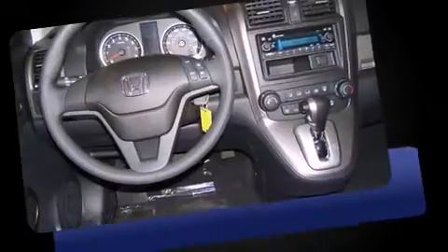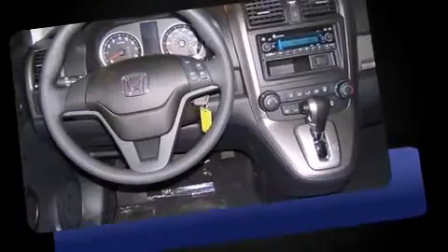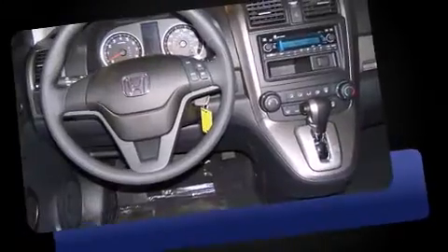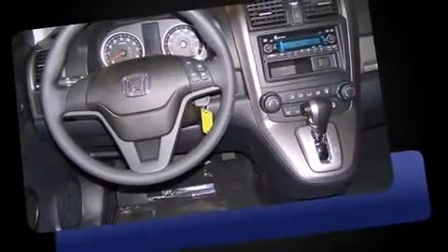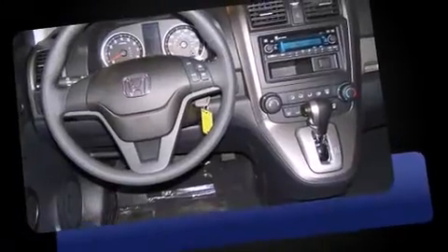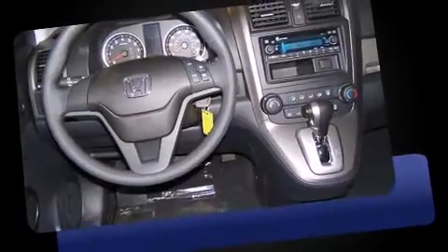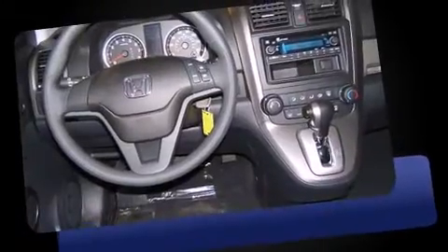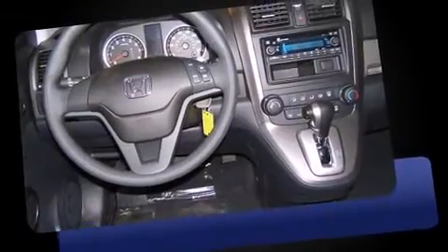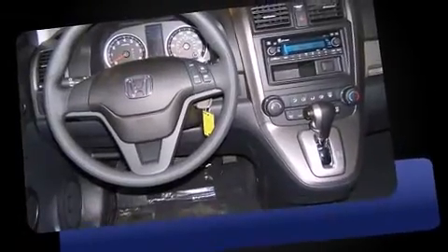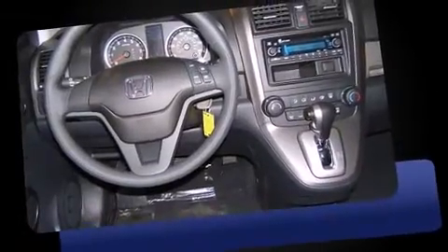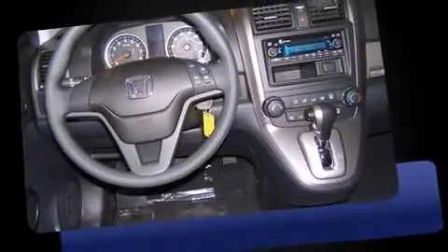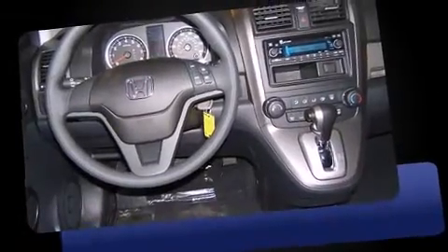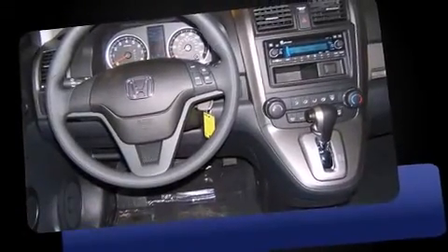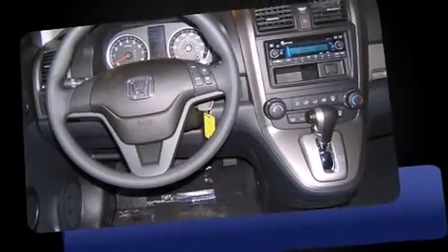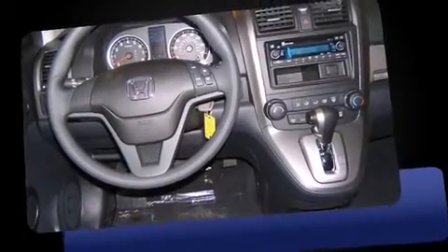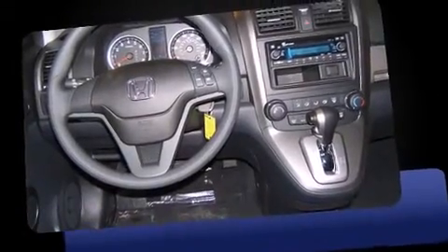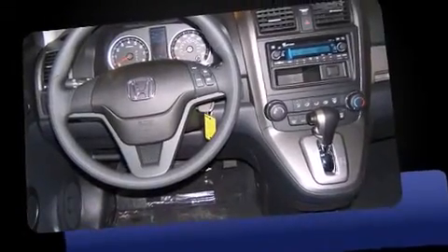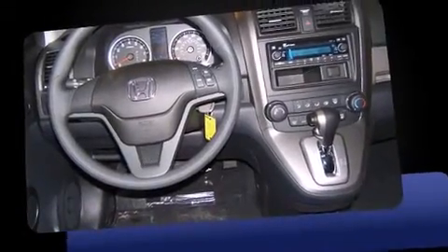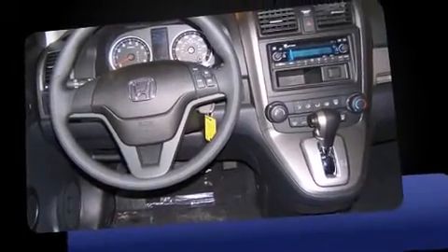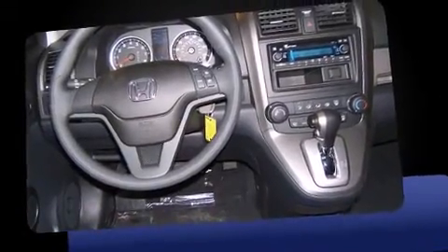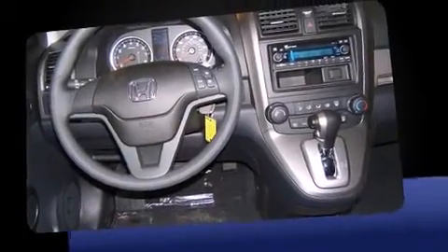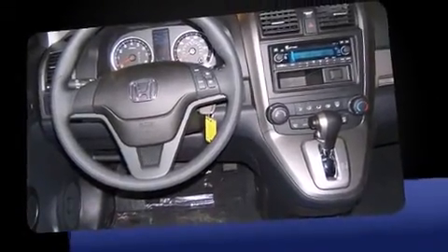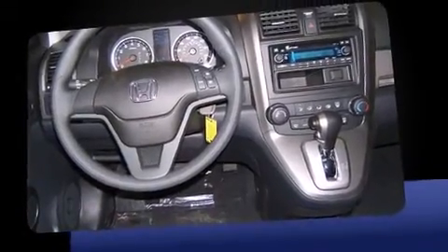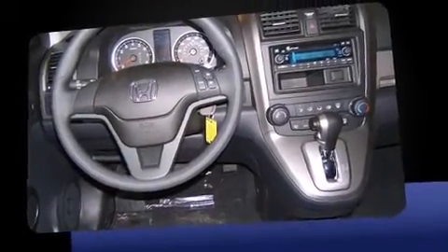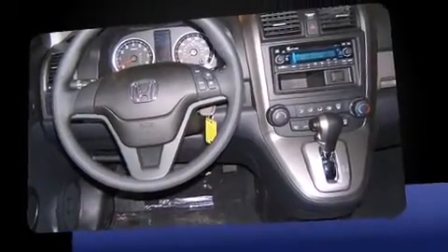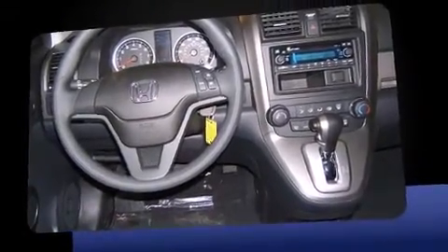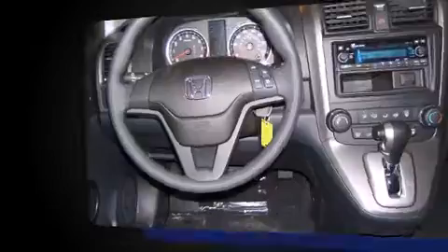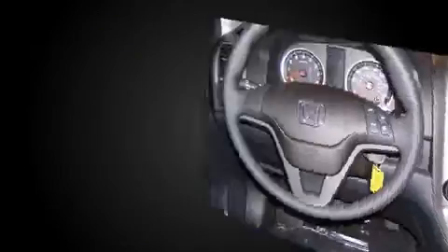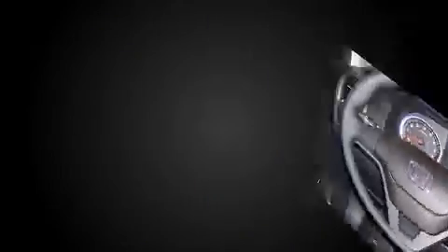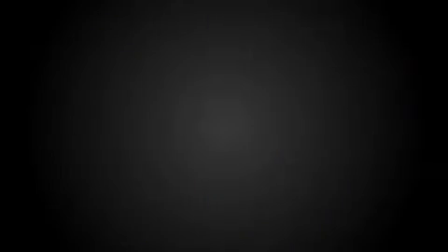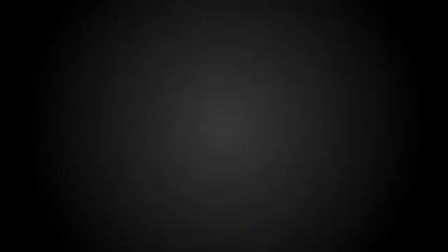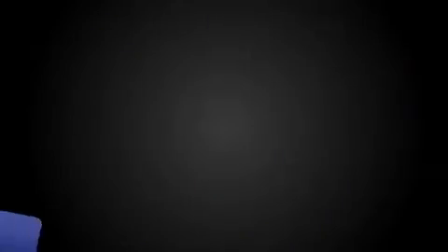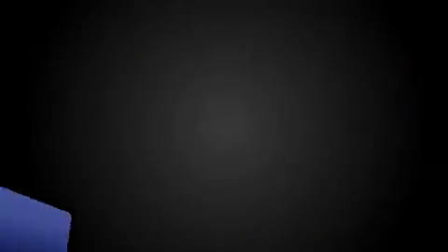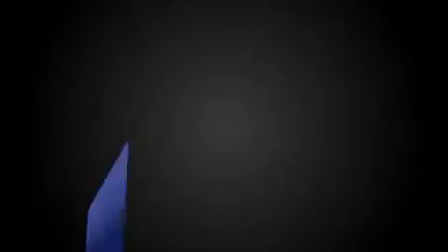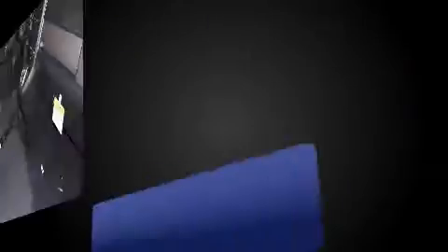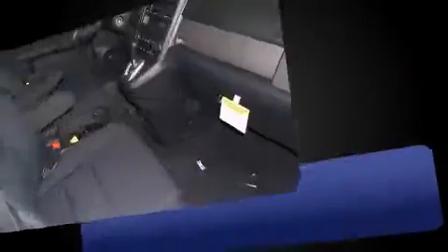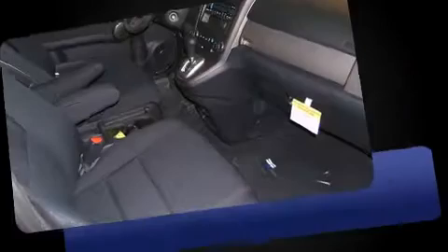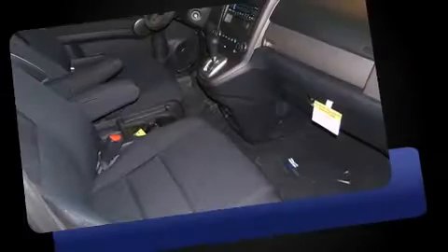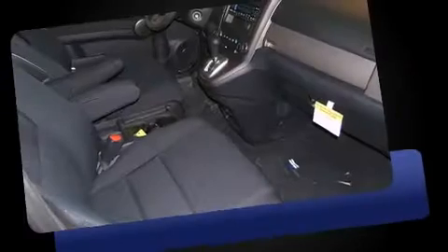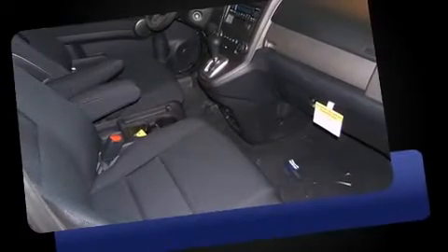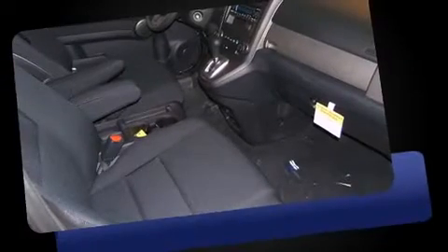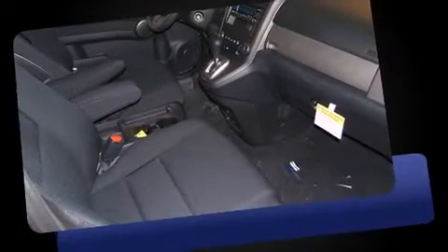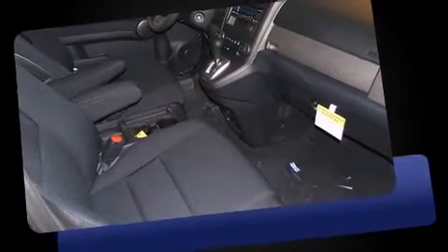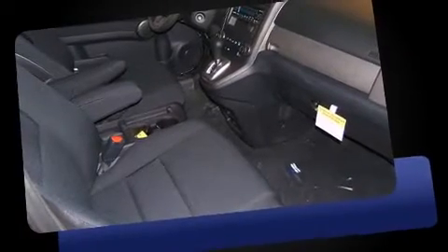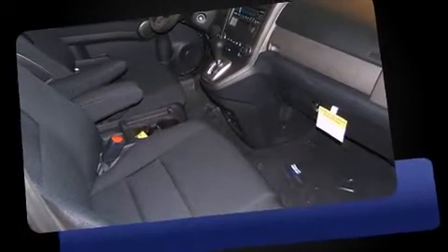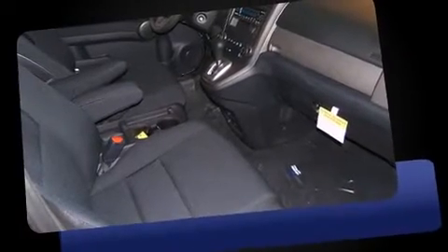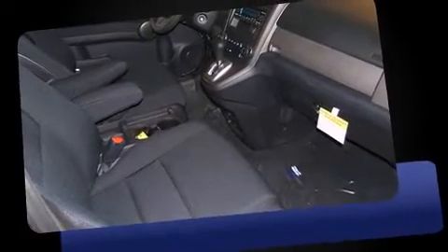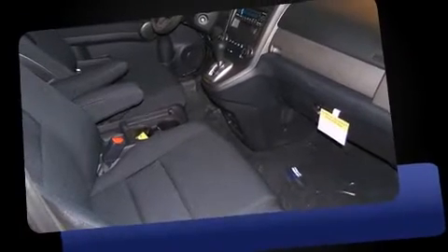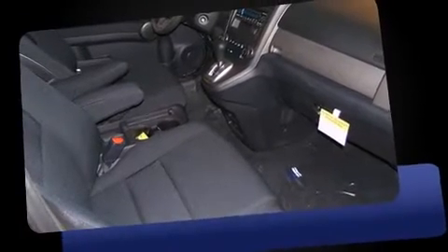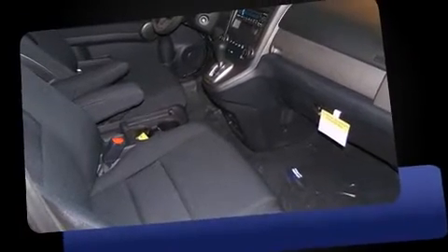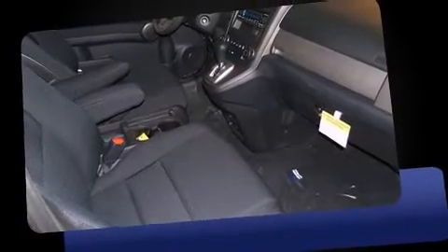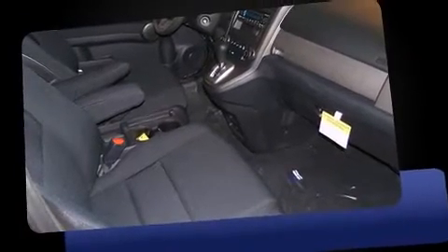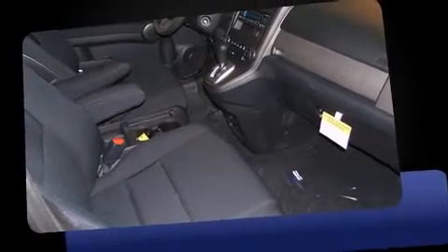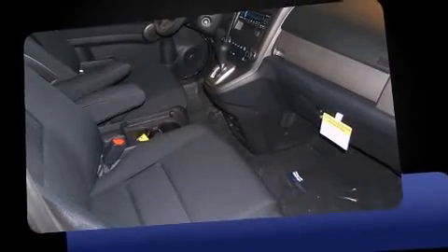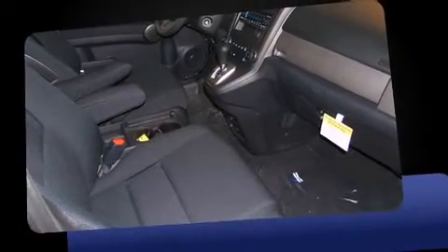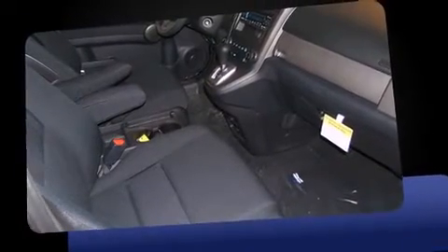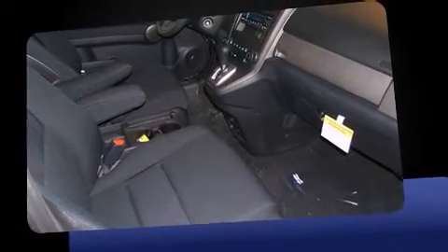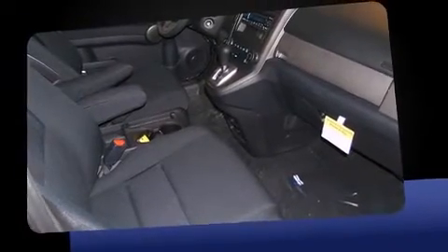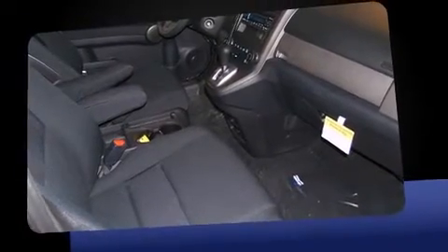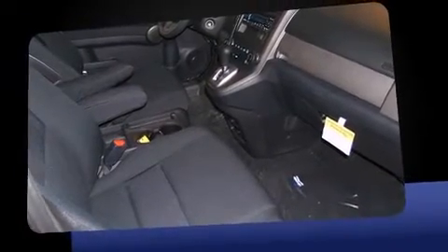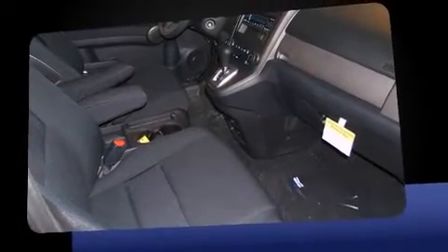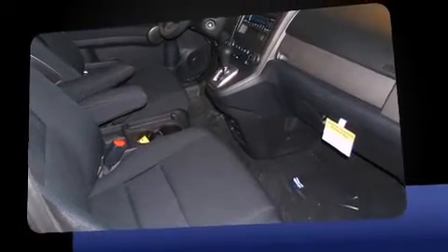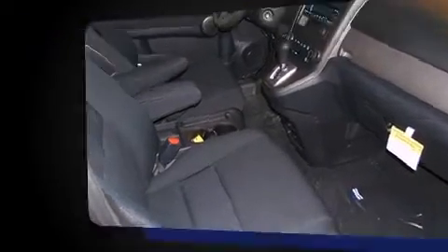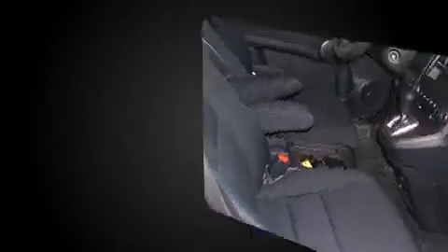Top features include air conditioning, remote keyless entry, rear wipers, and cruise control.